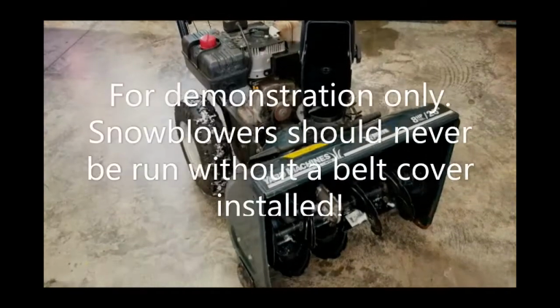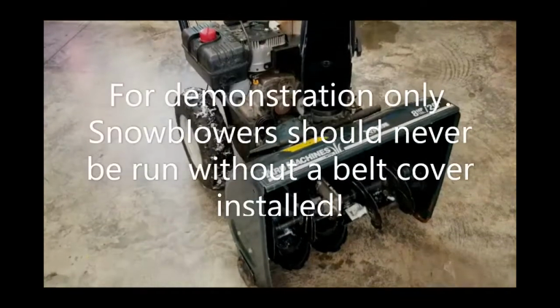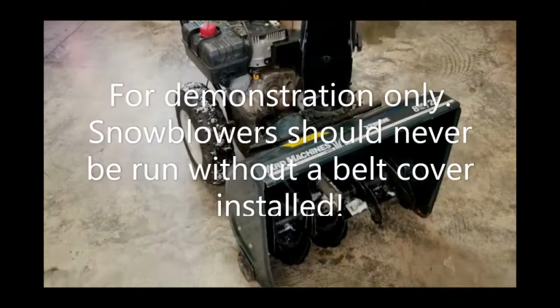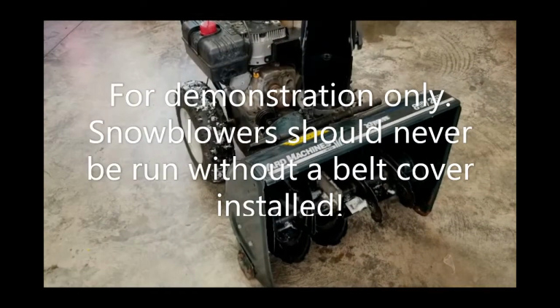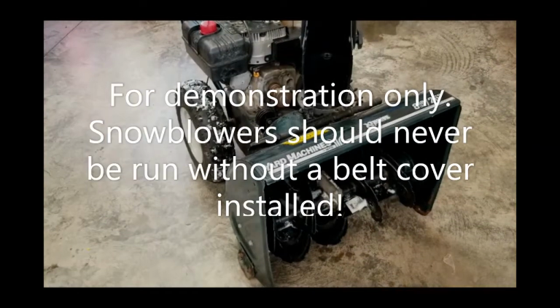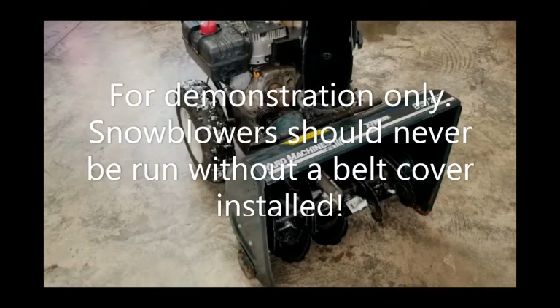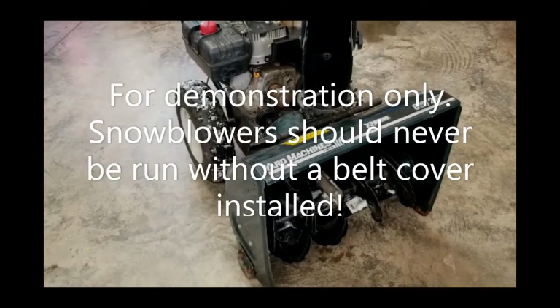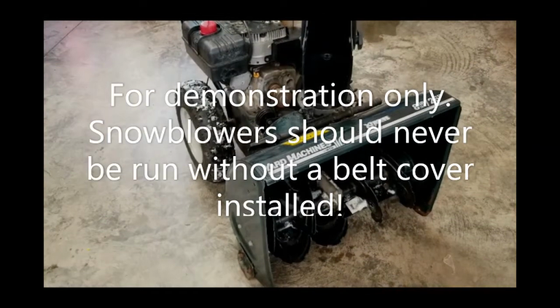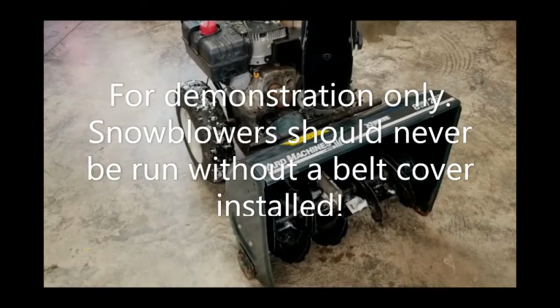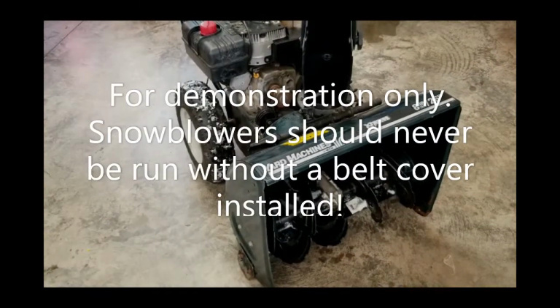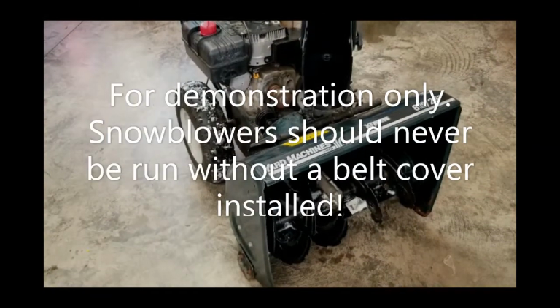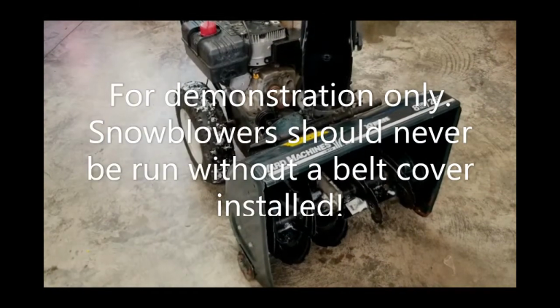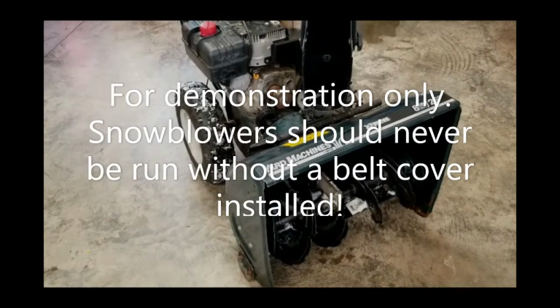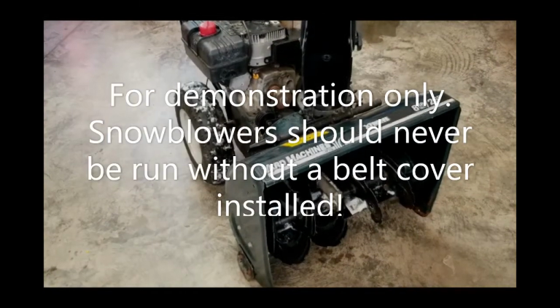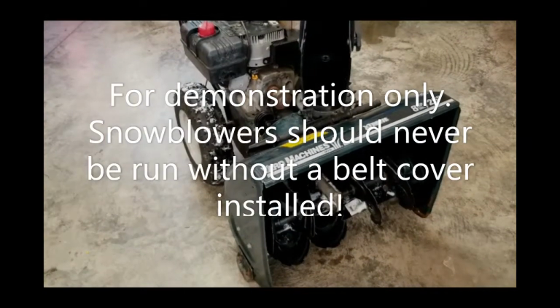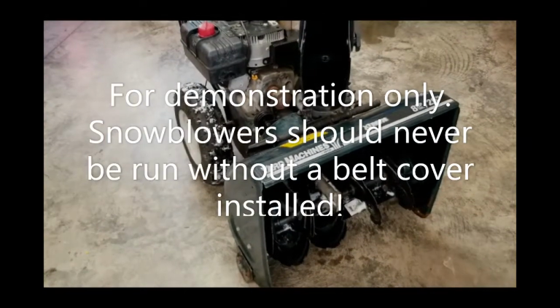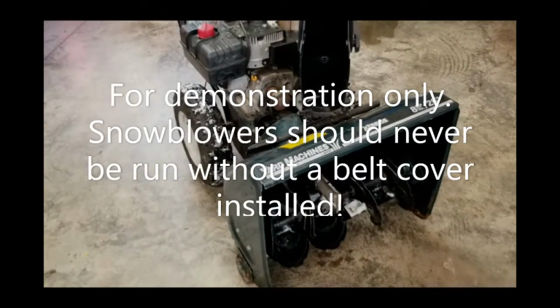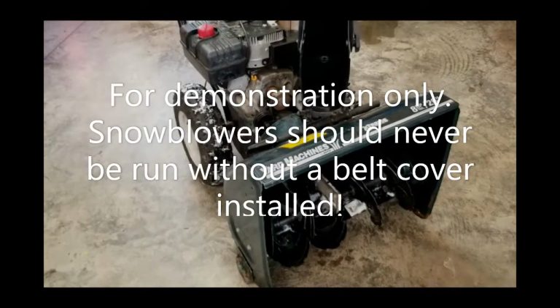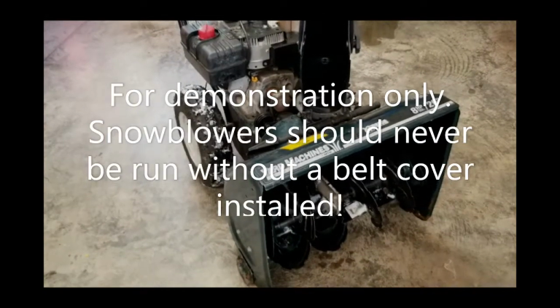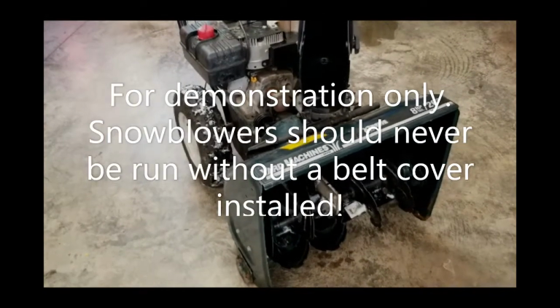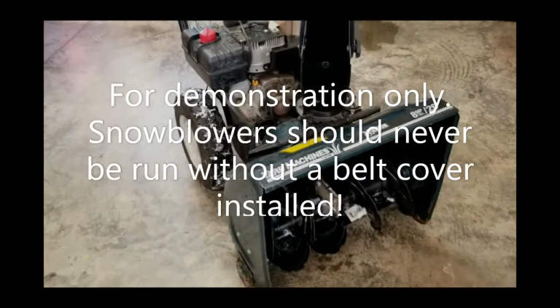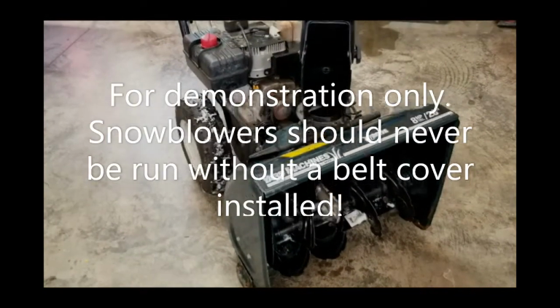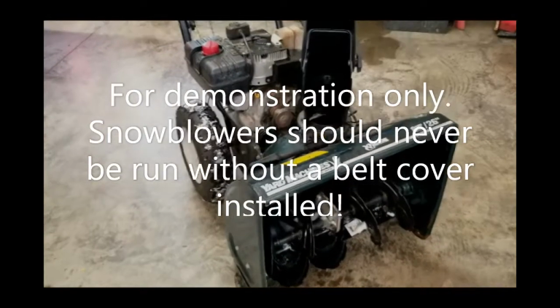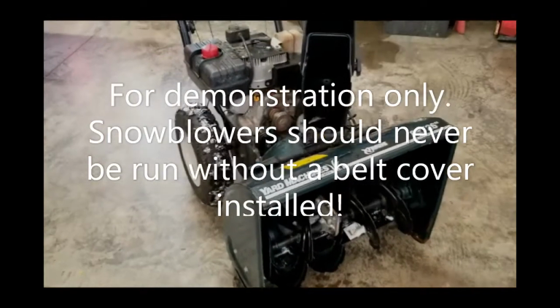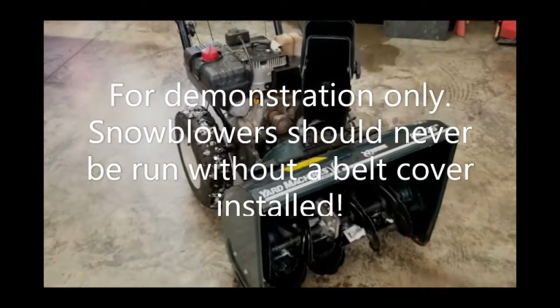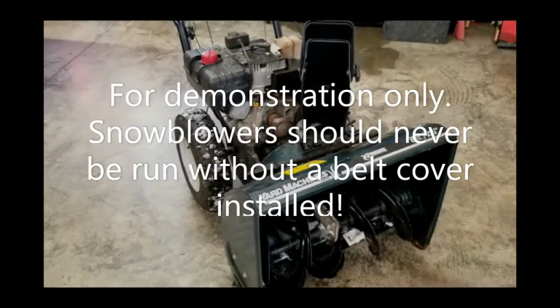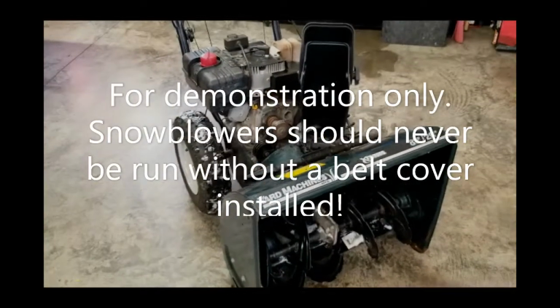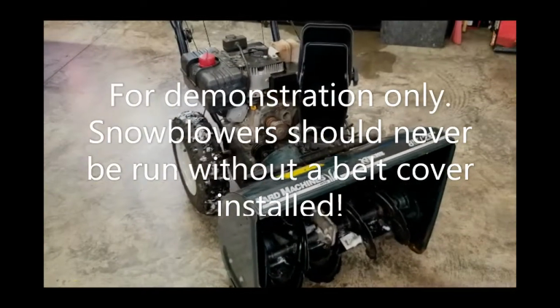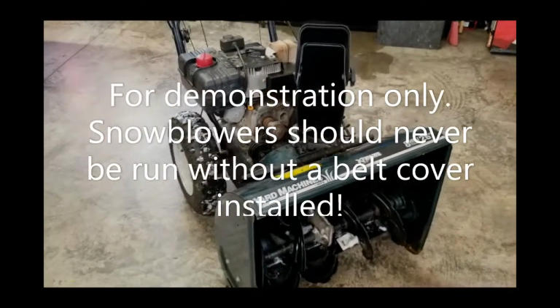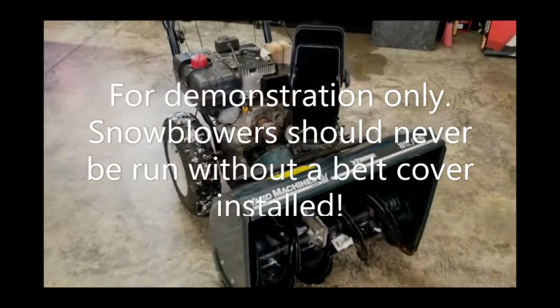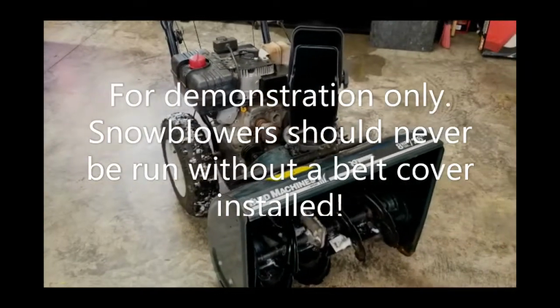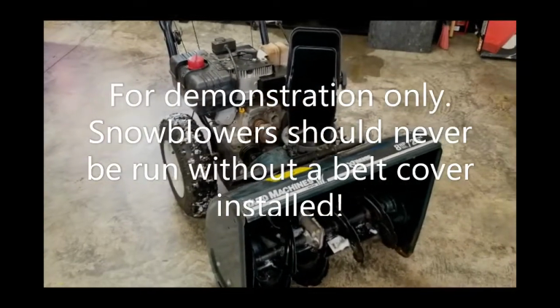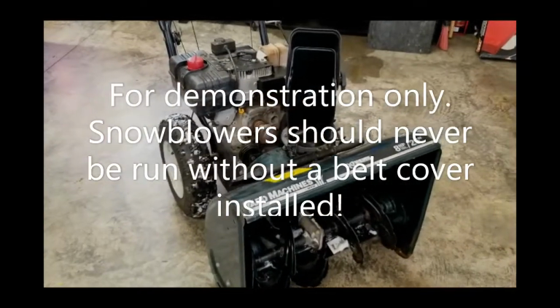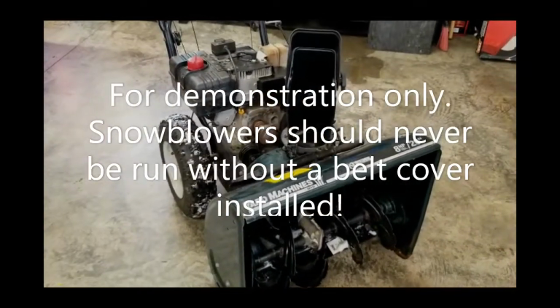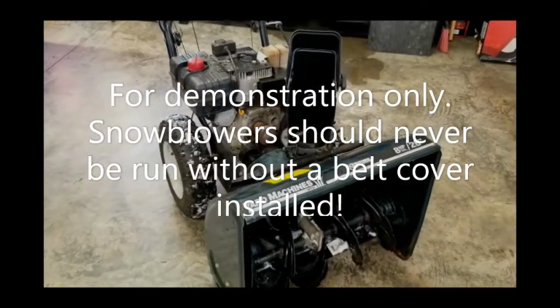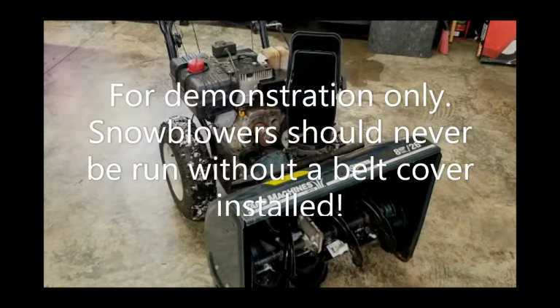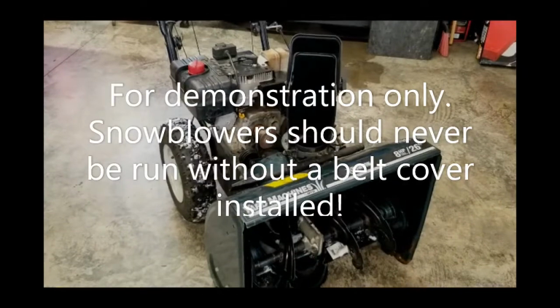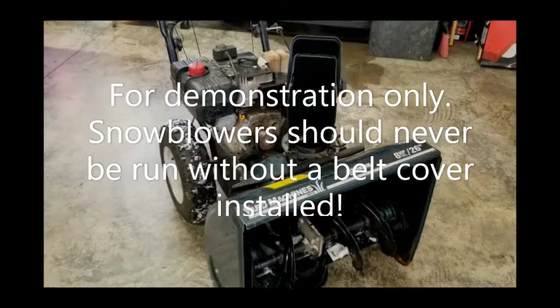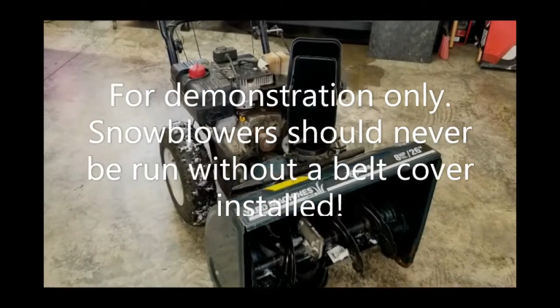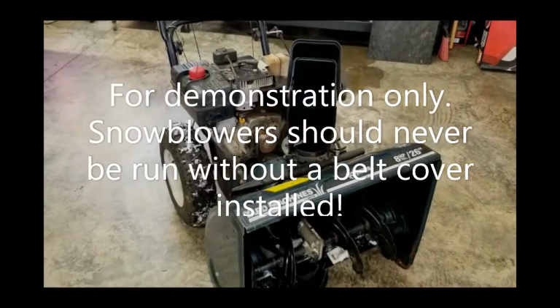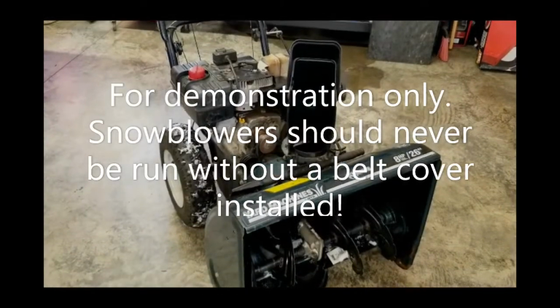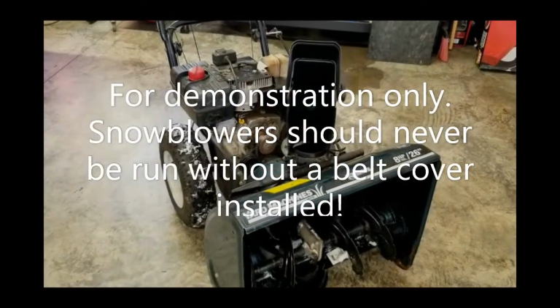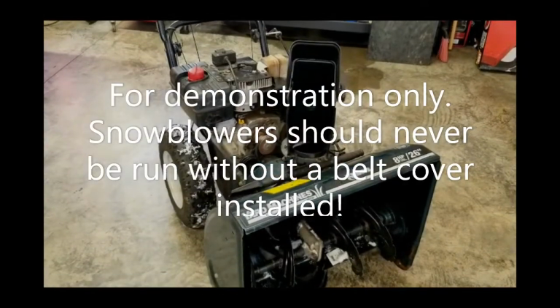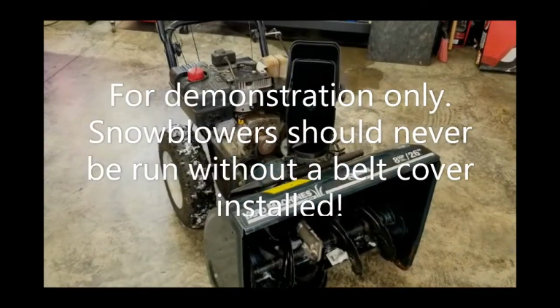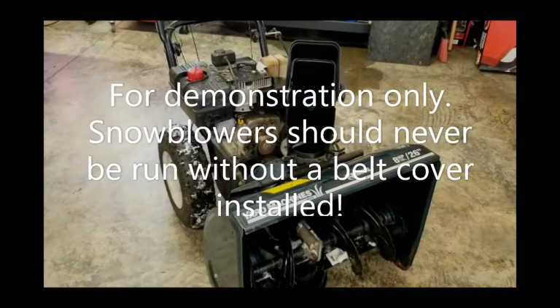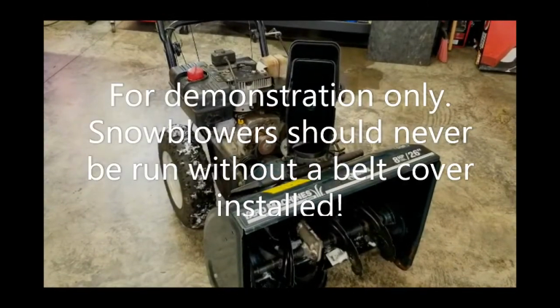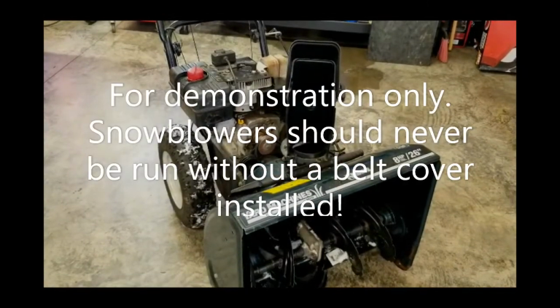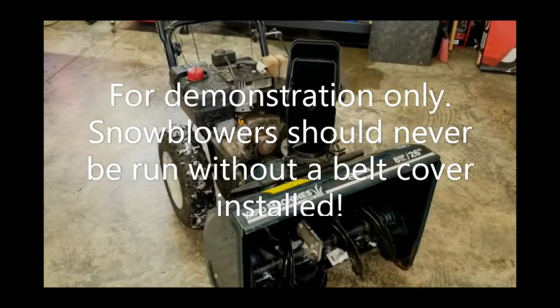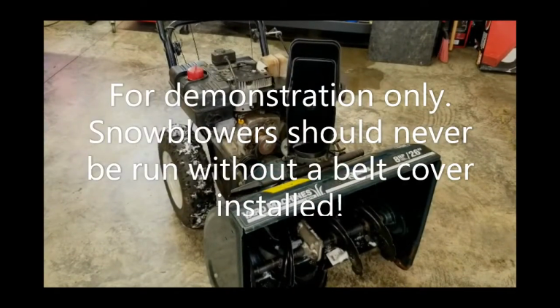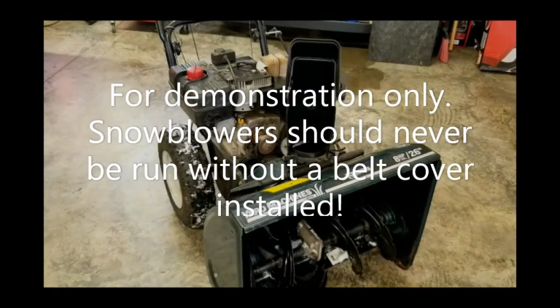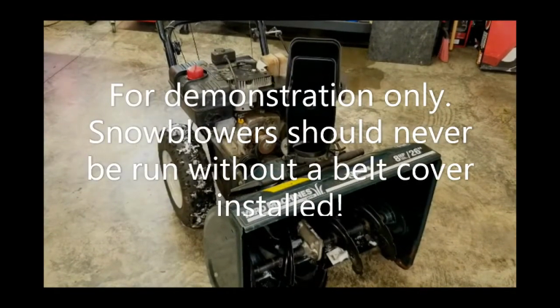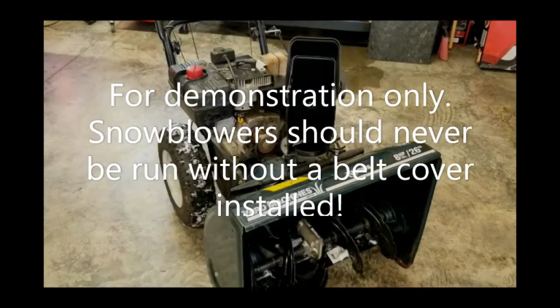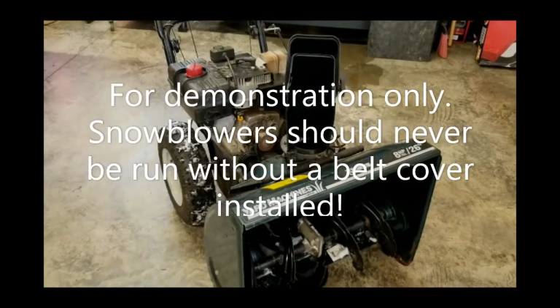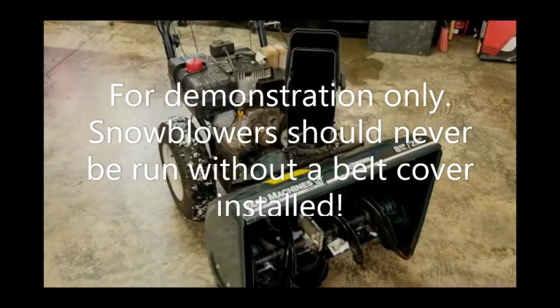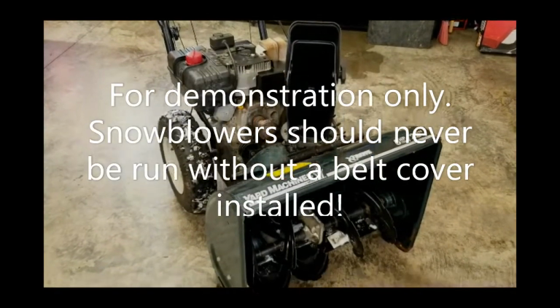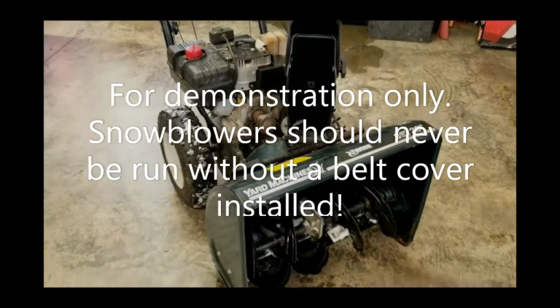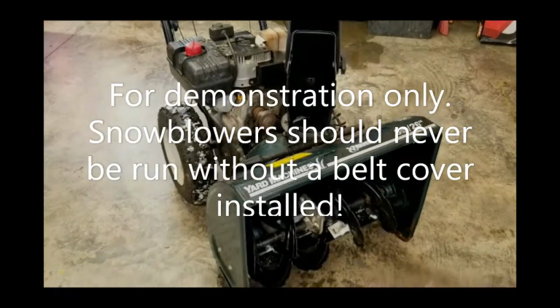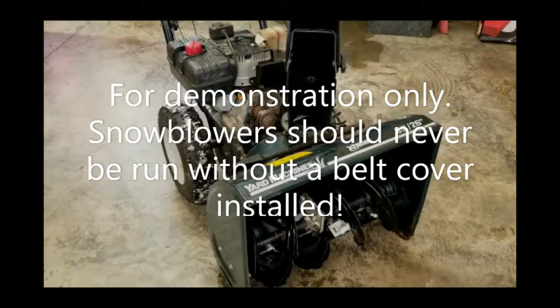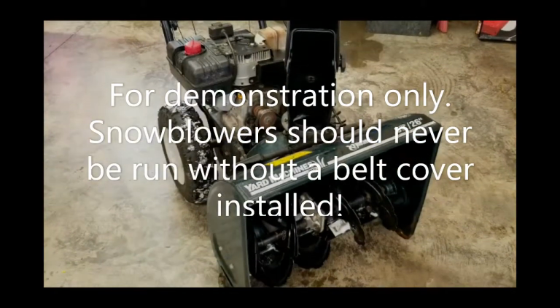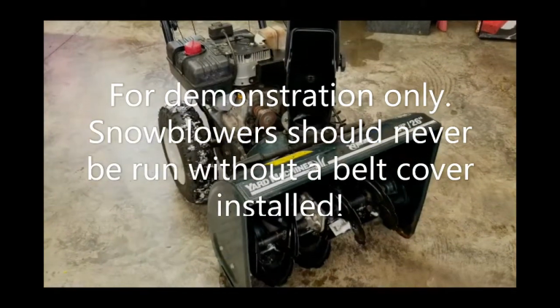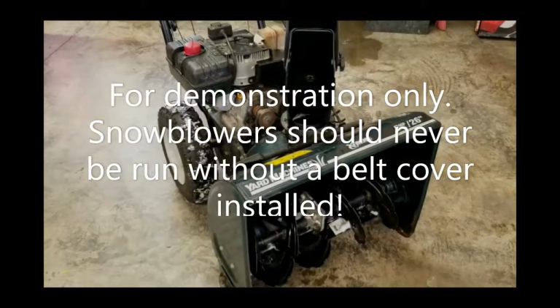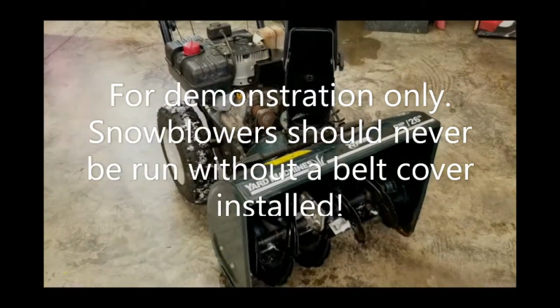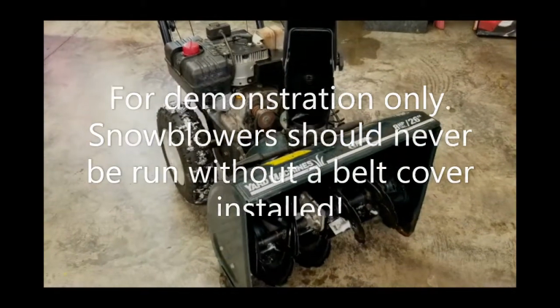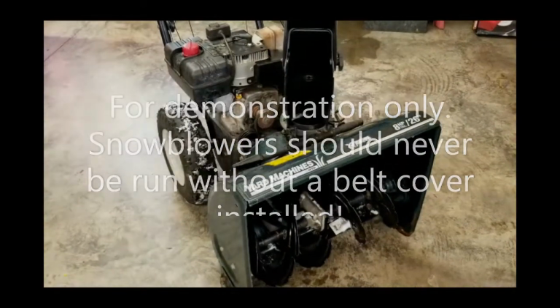This is just a quick little video. Why do you break auger belts when you're snow blowing?